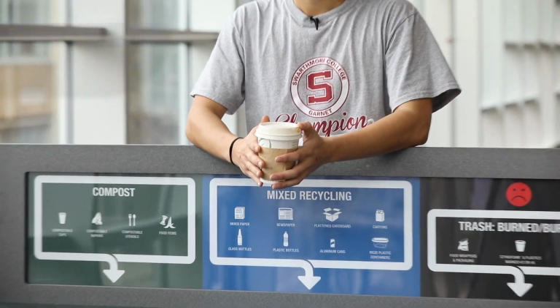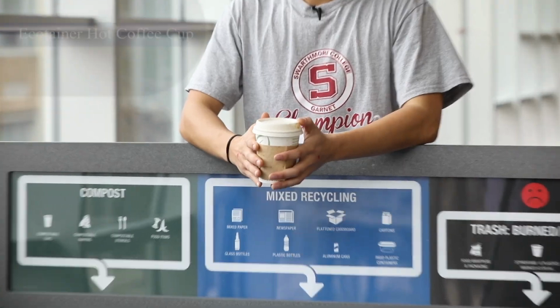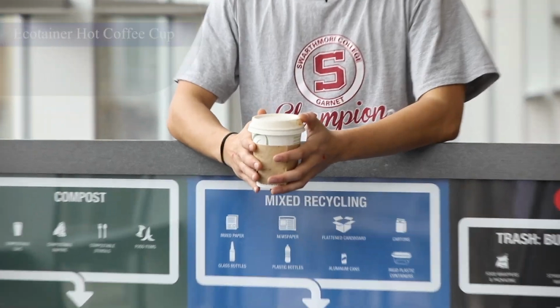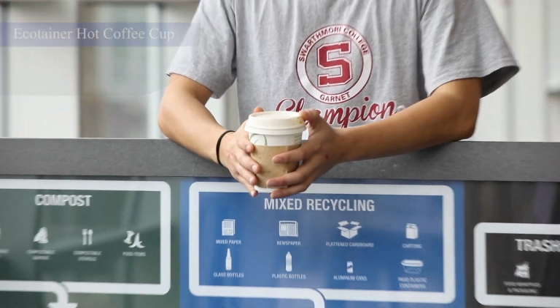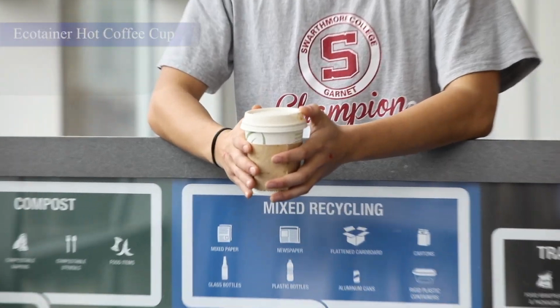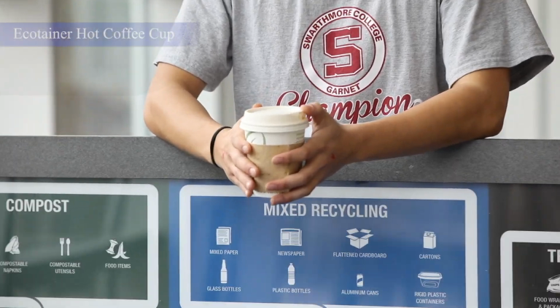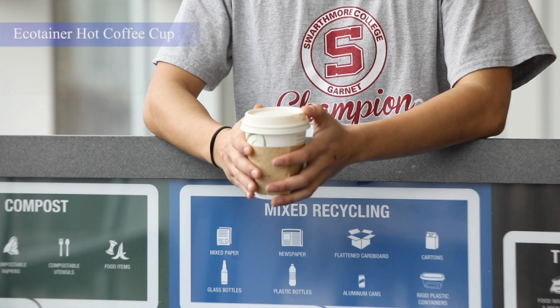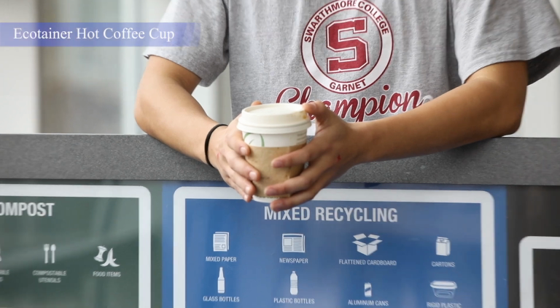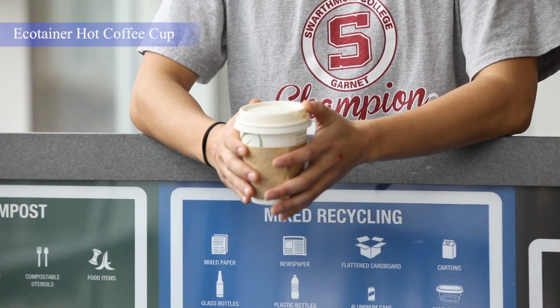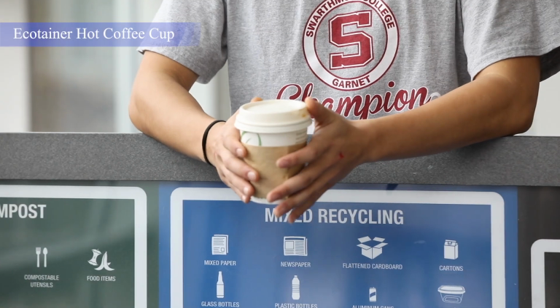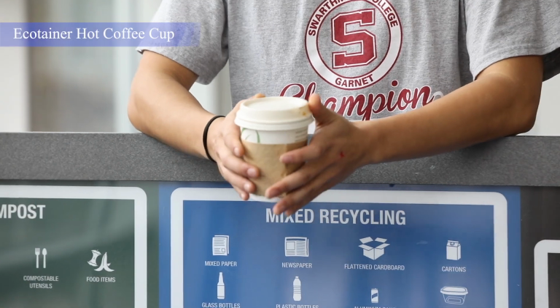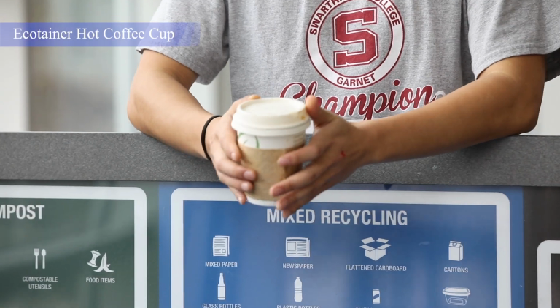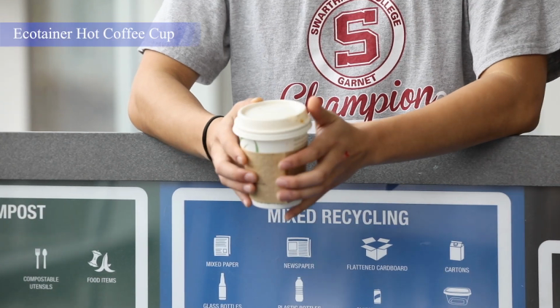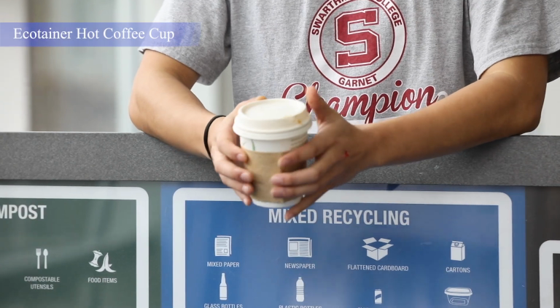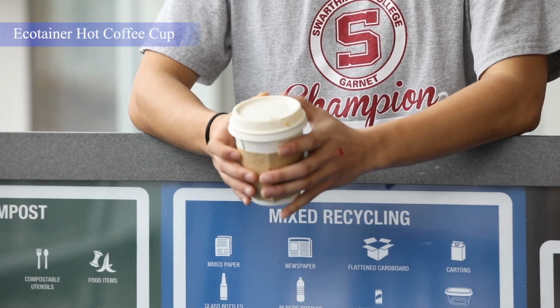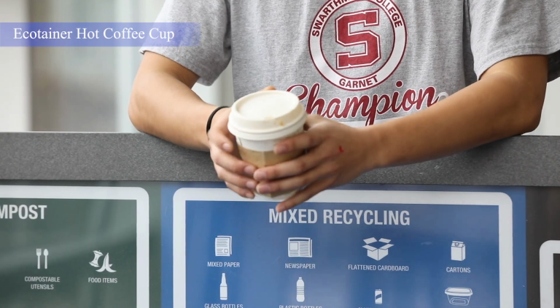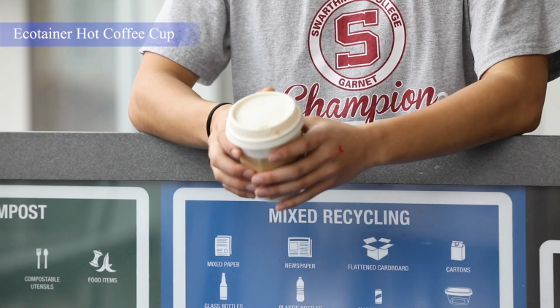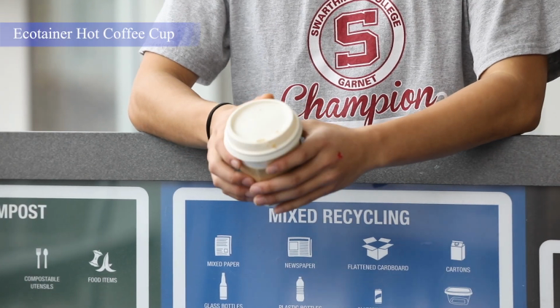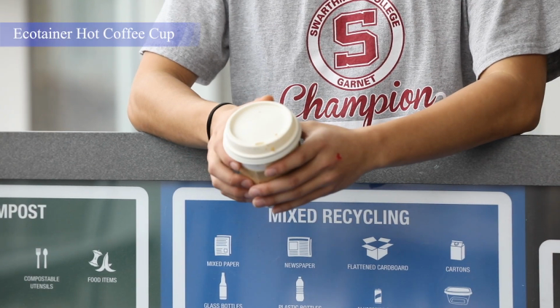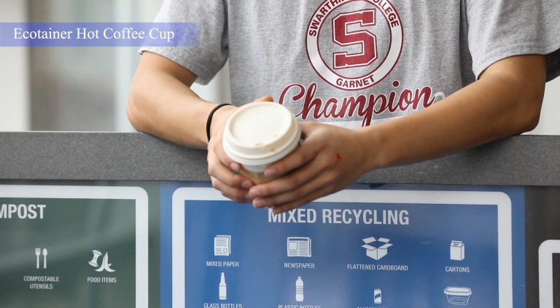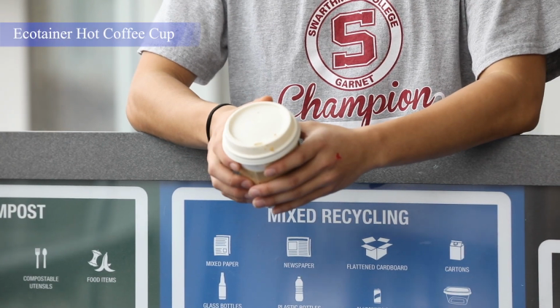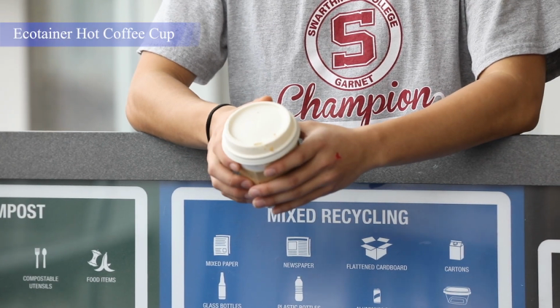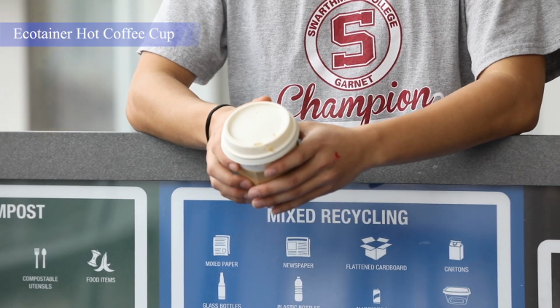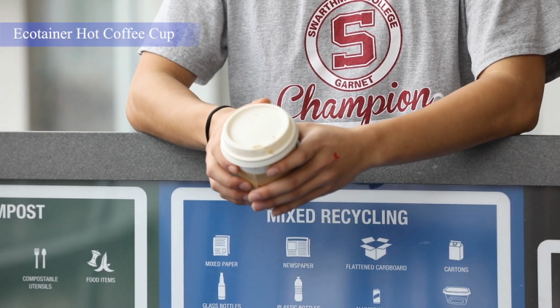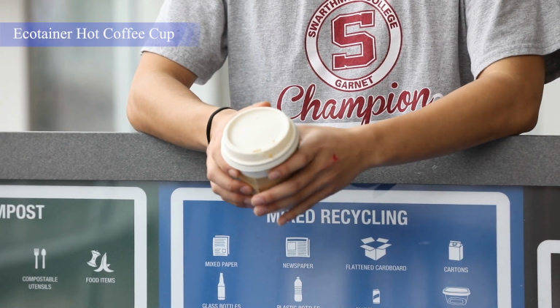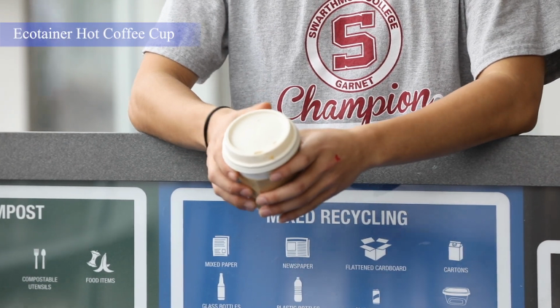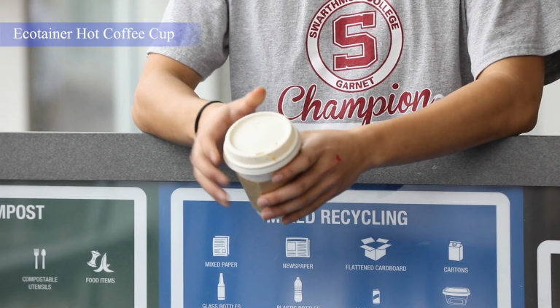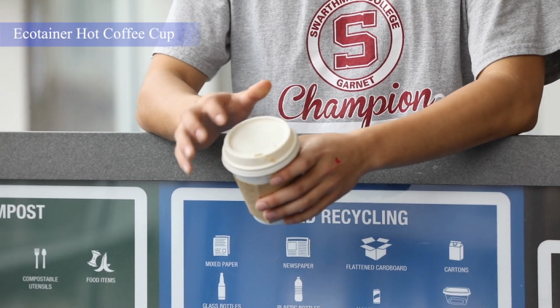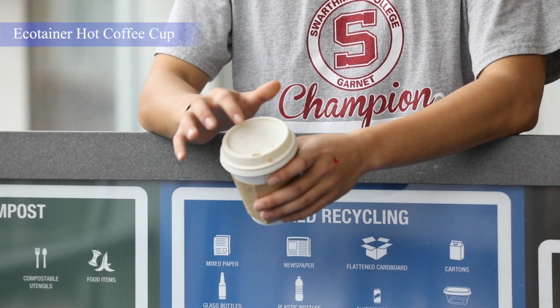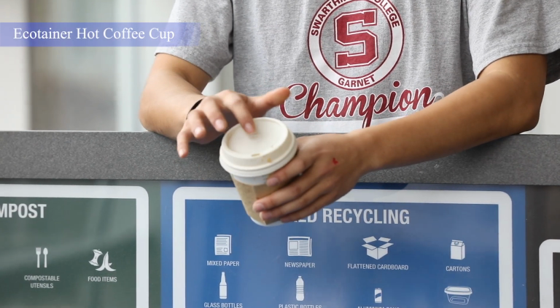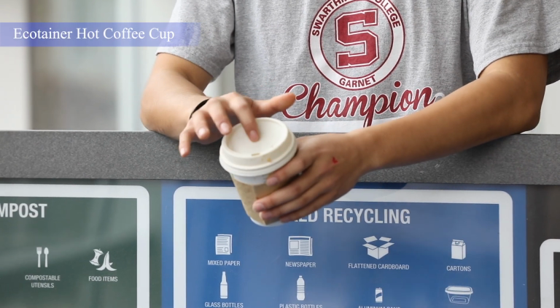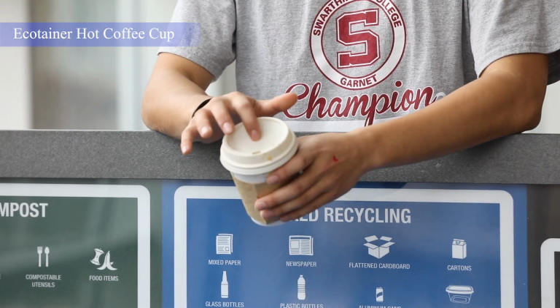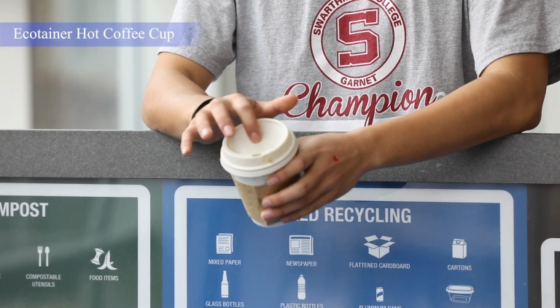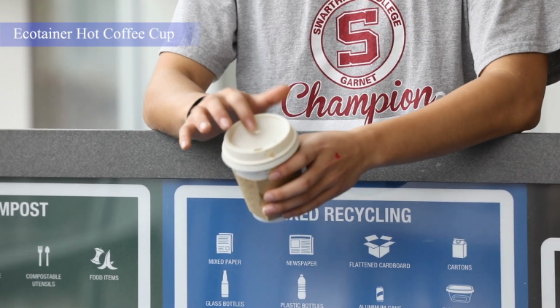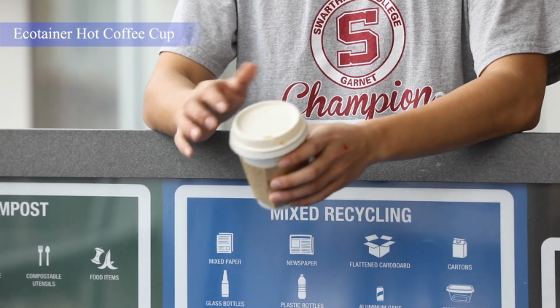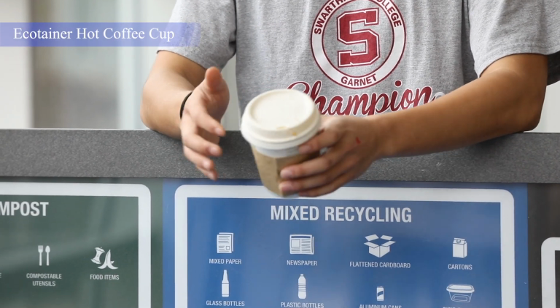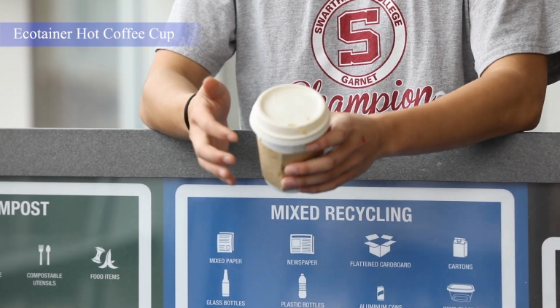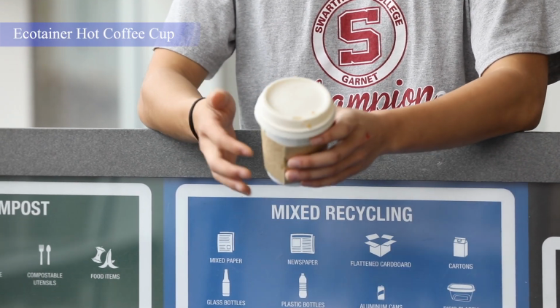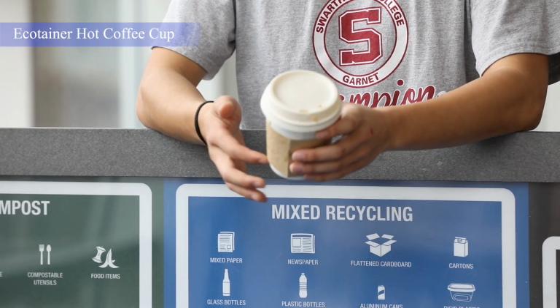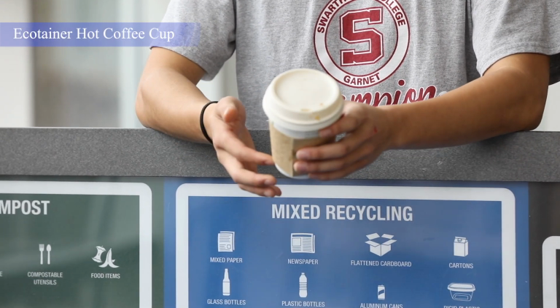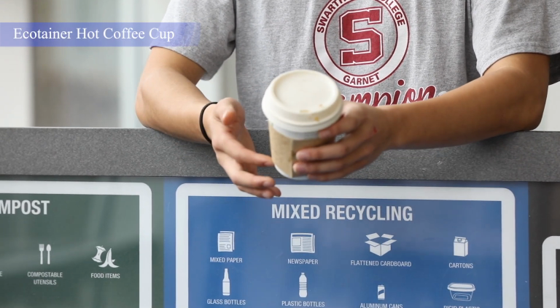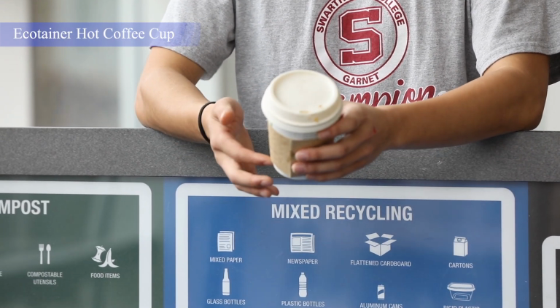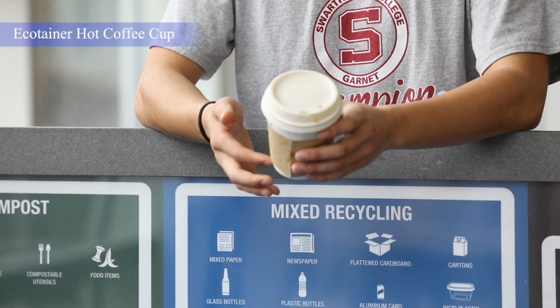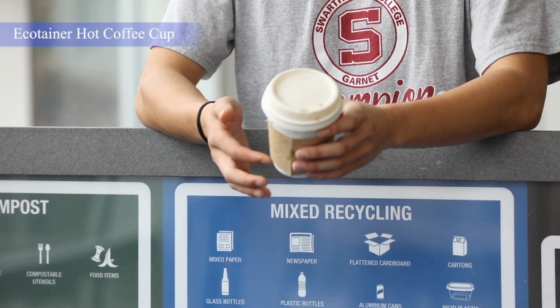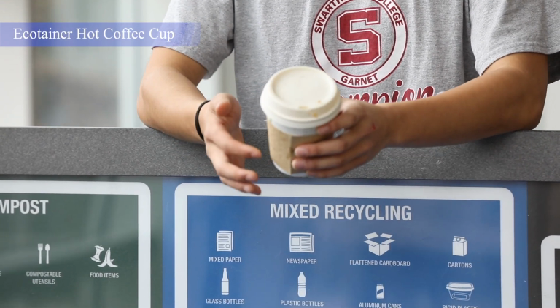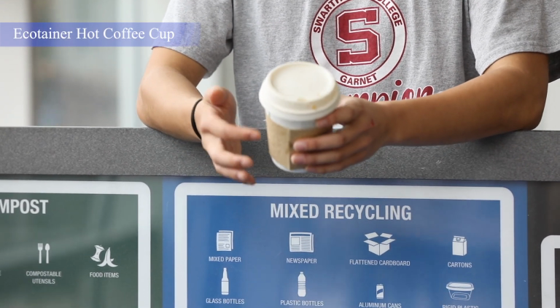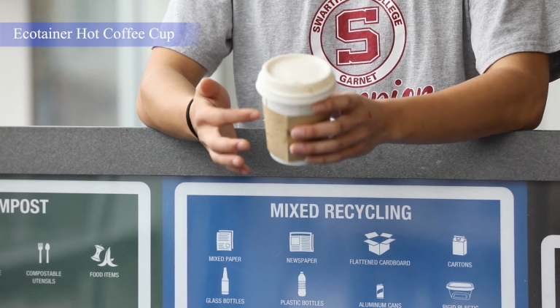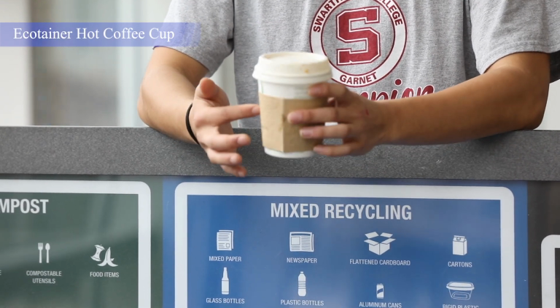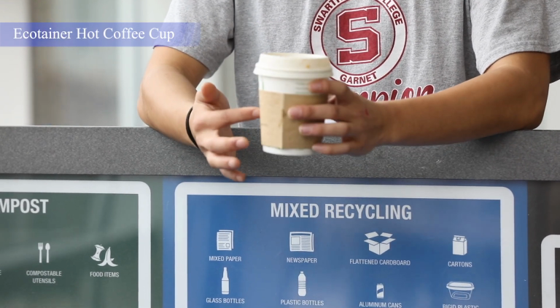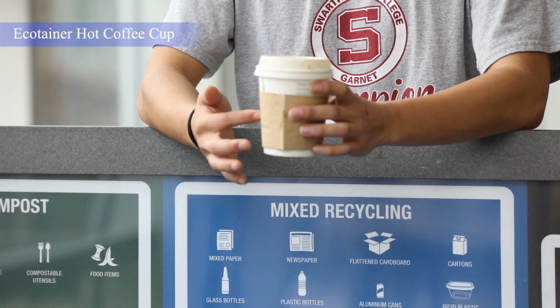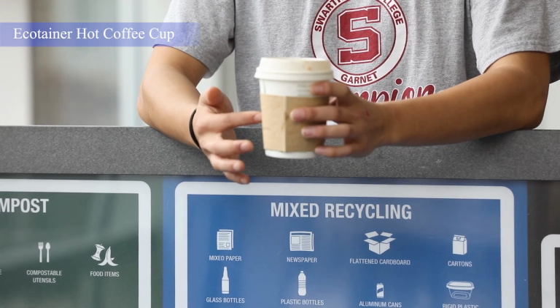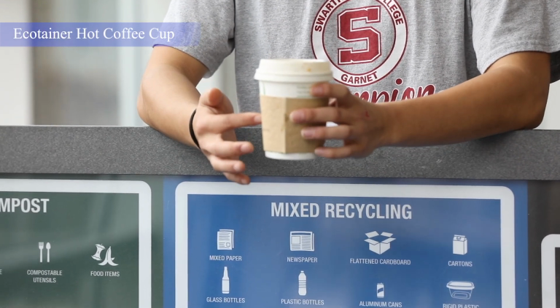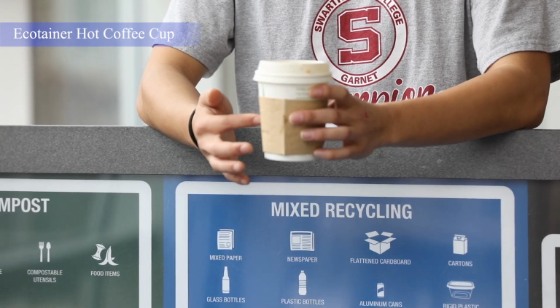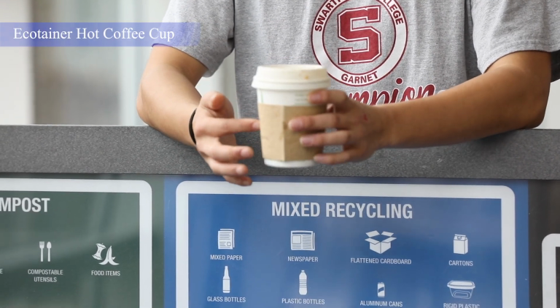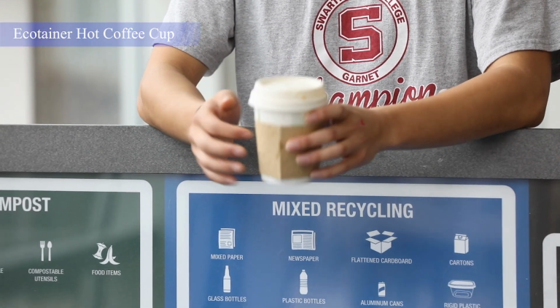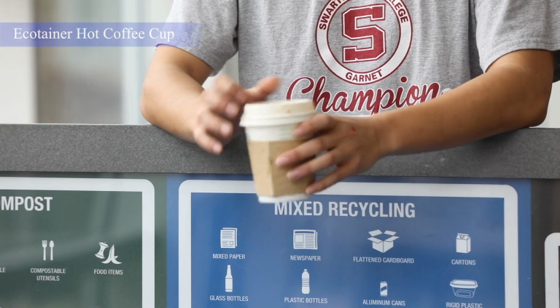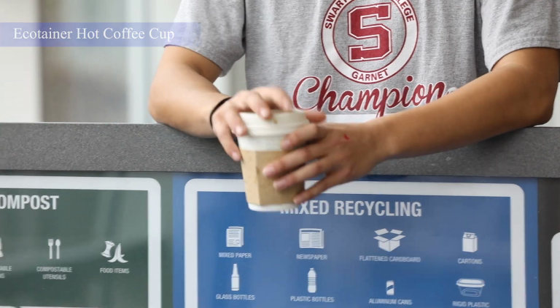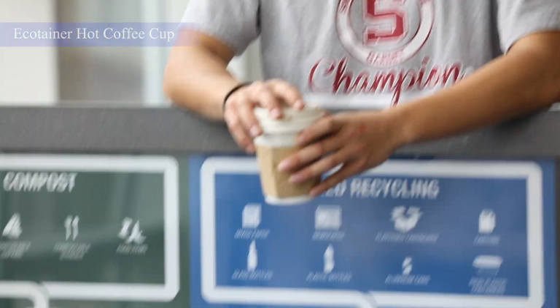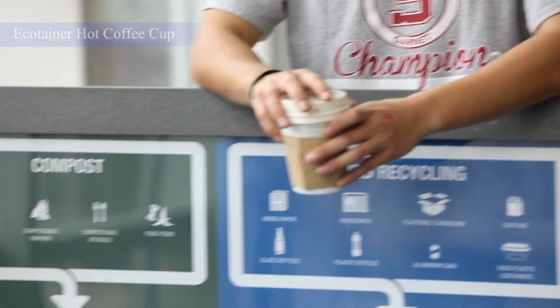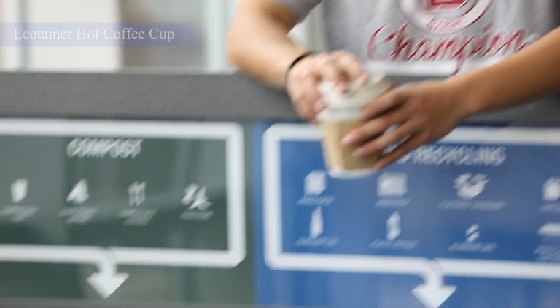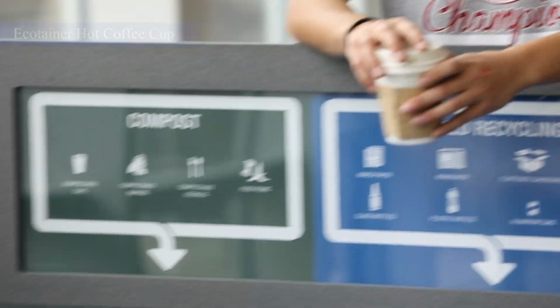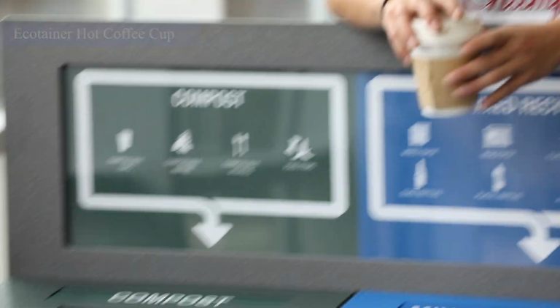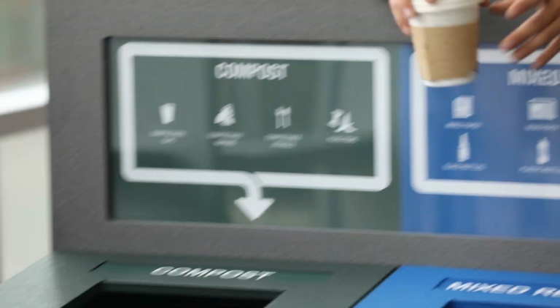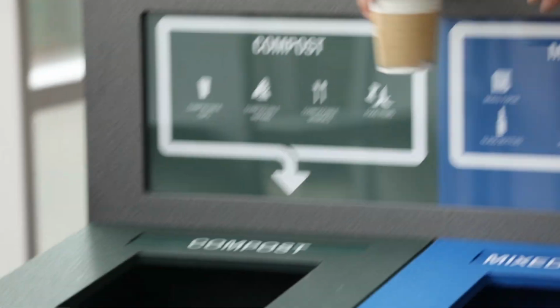This is an ecotainer hot coffee cup. The lid, cup body, and sleeve are all compostable.